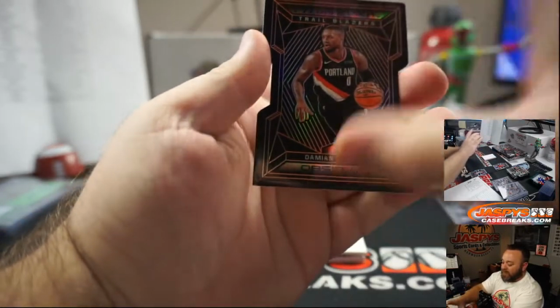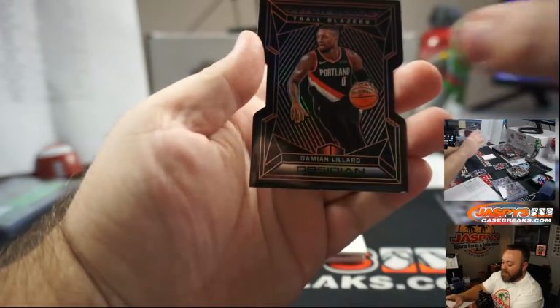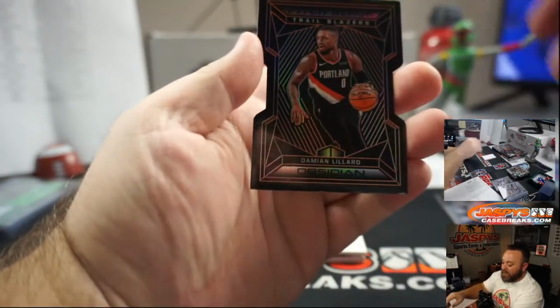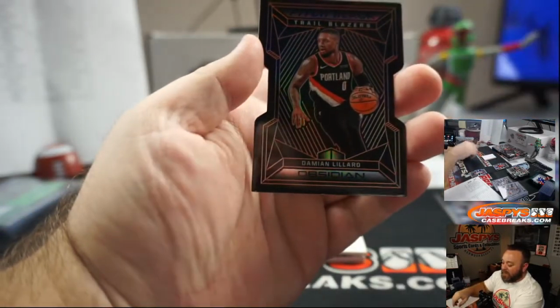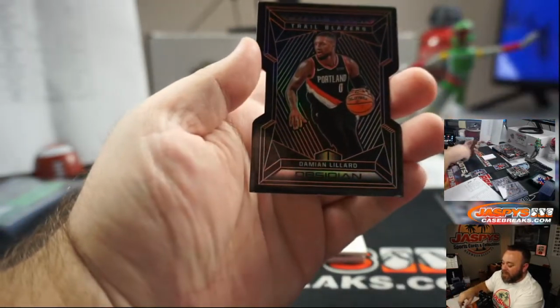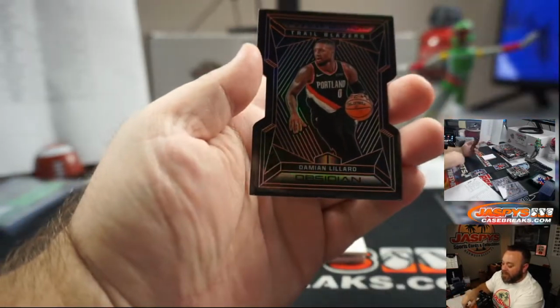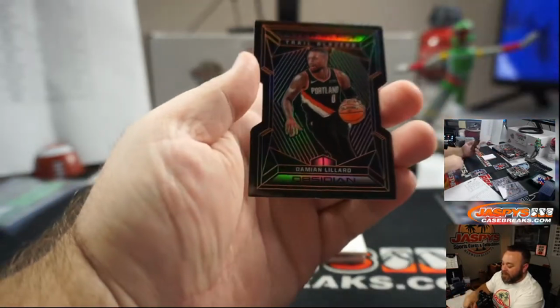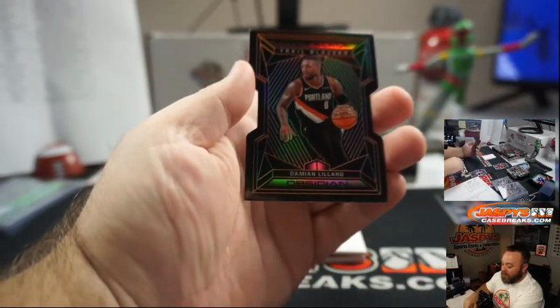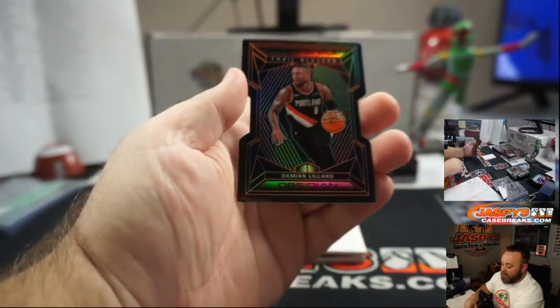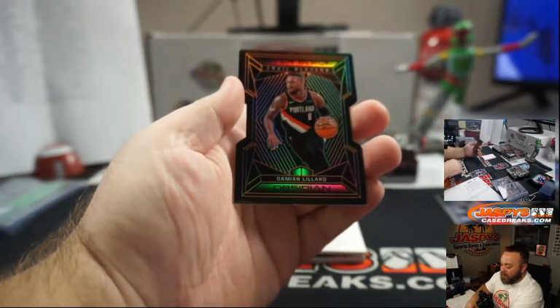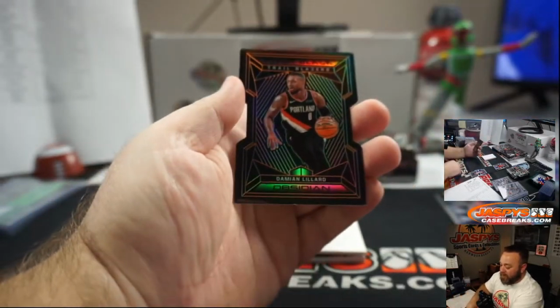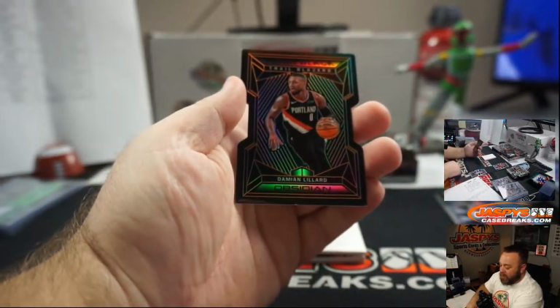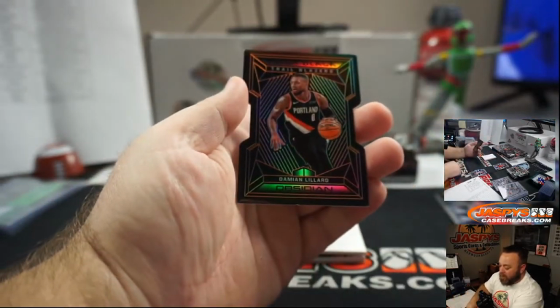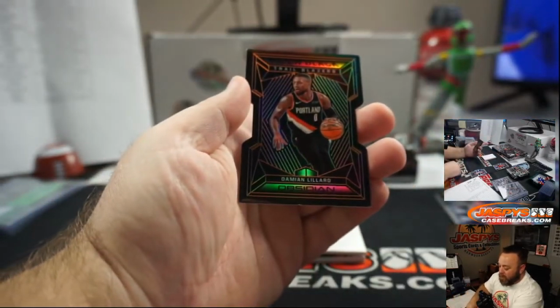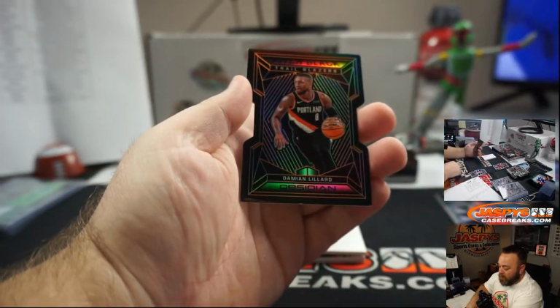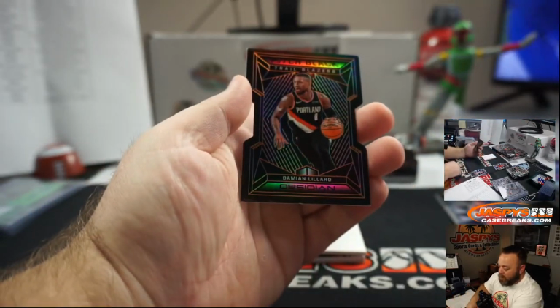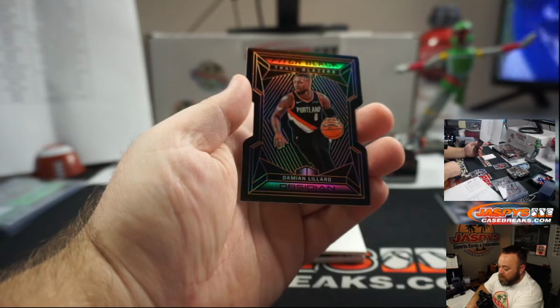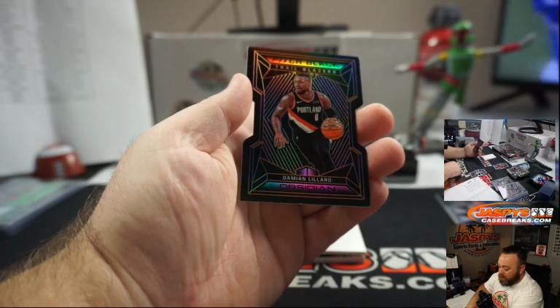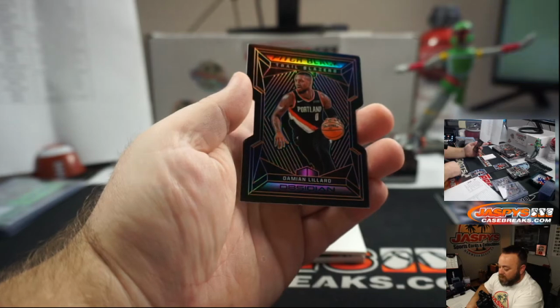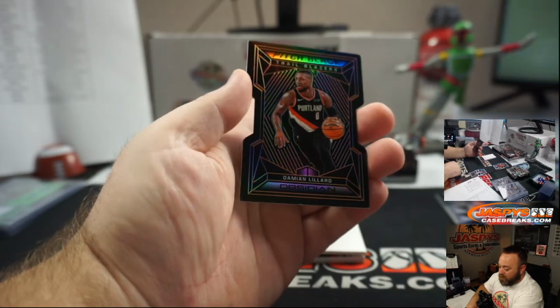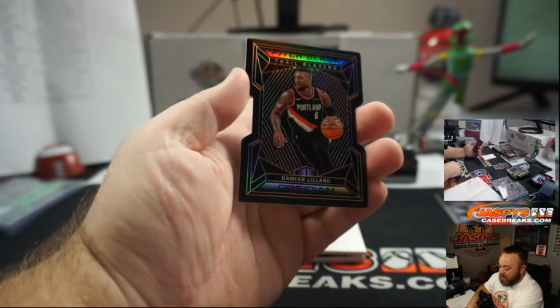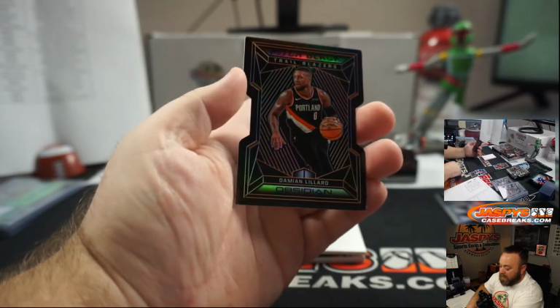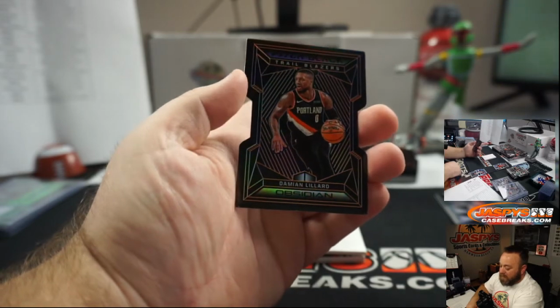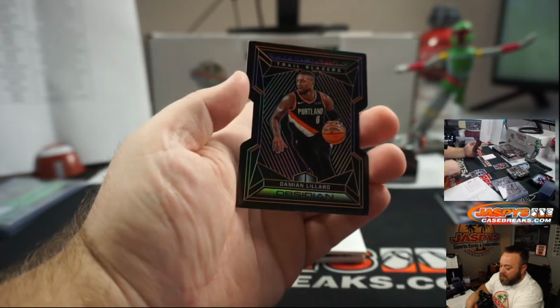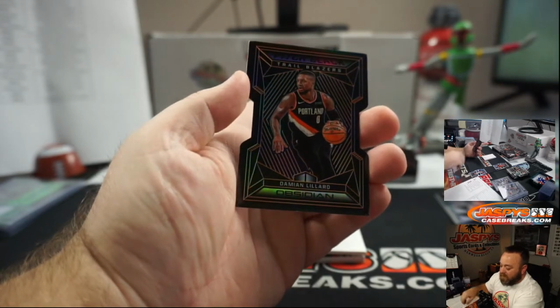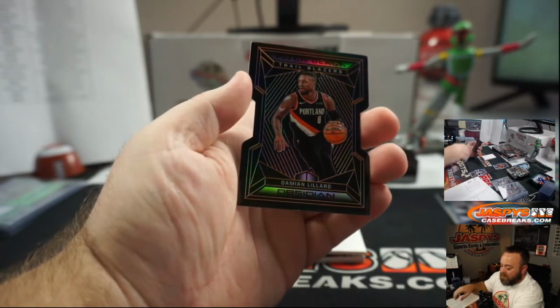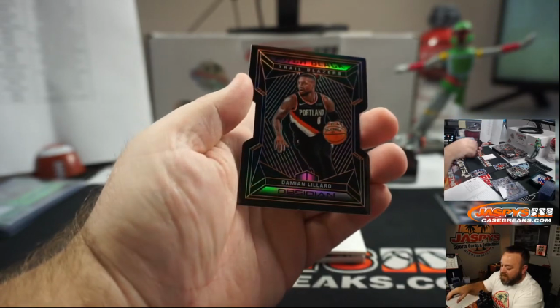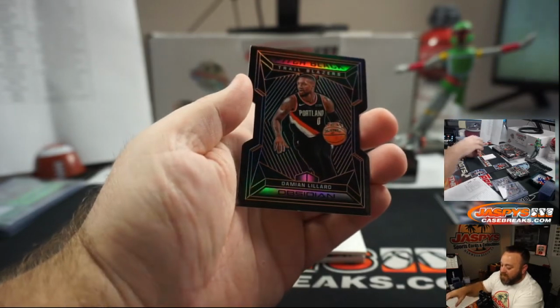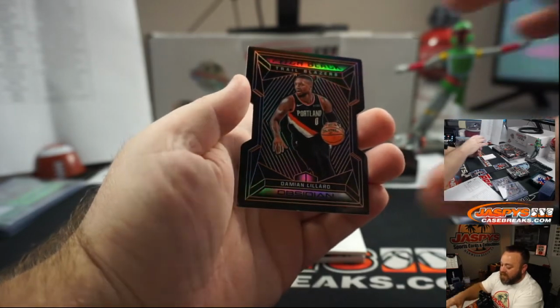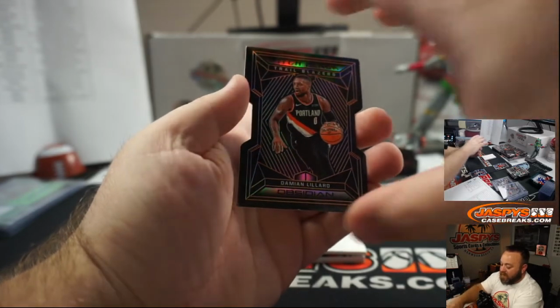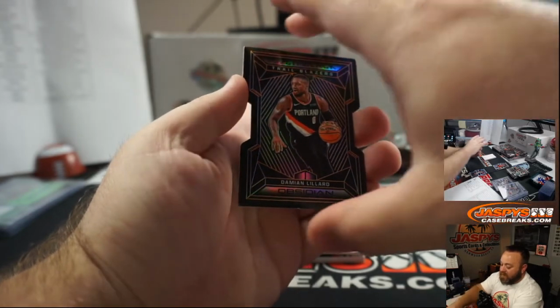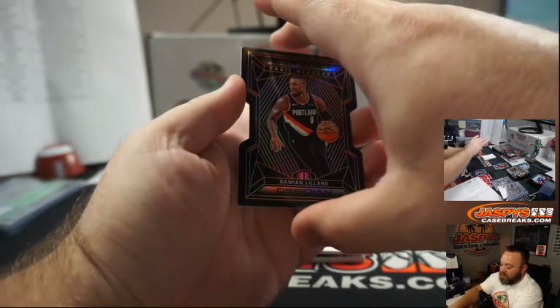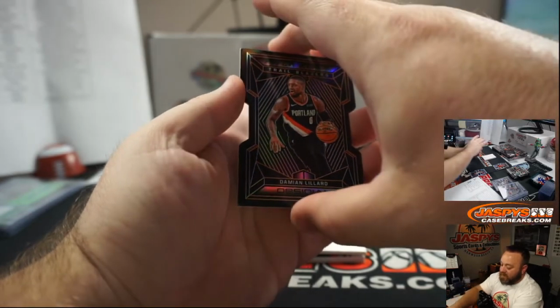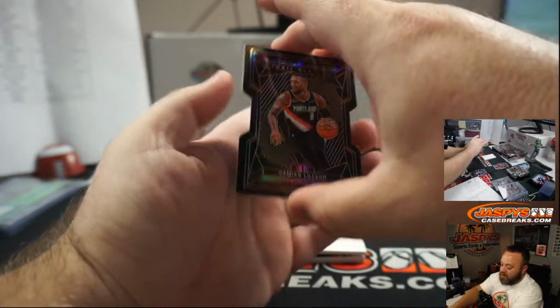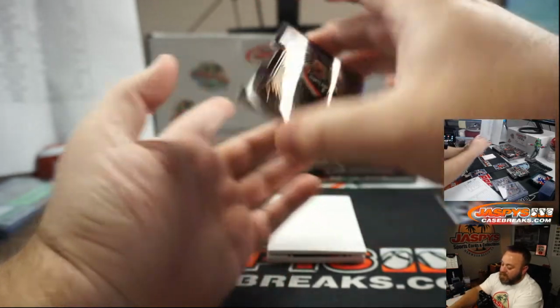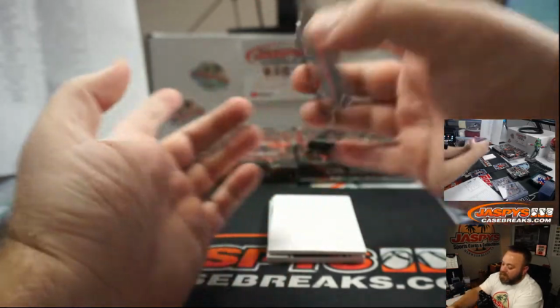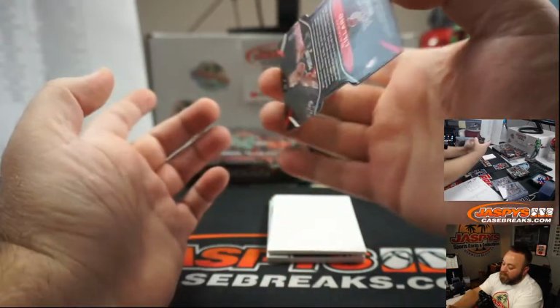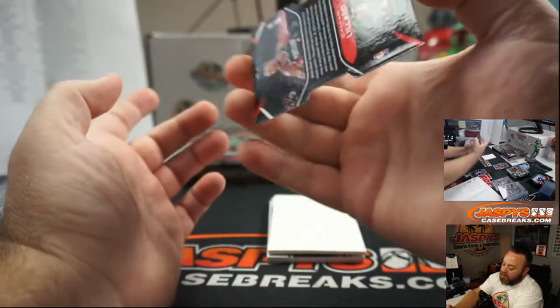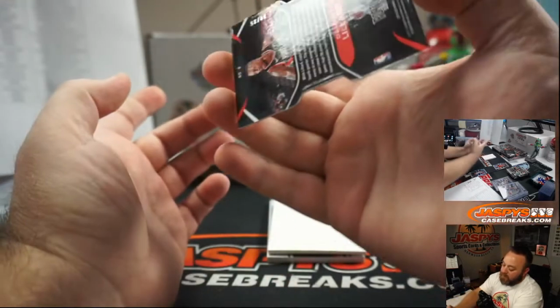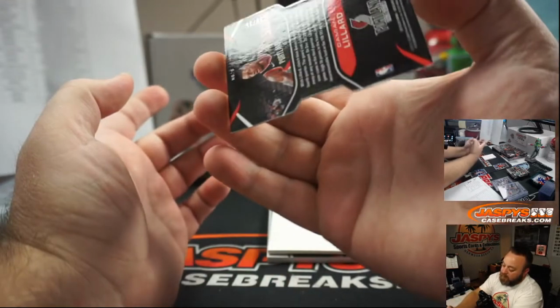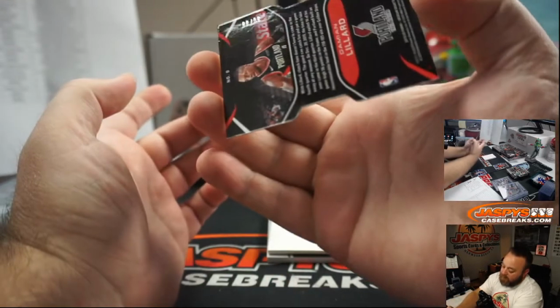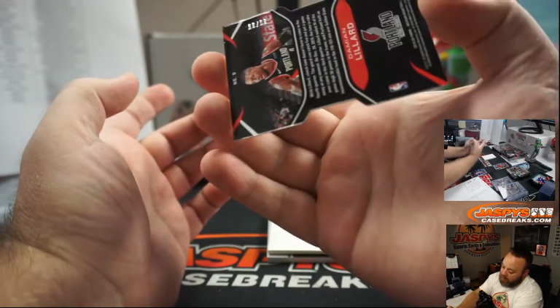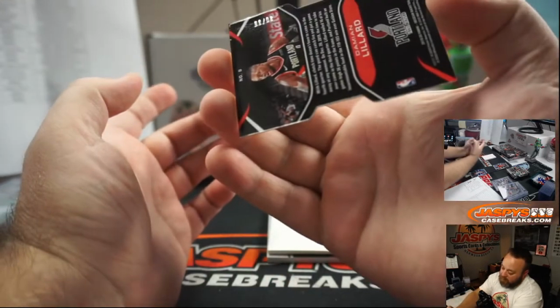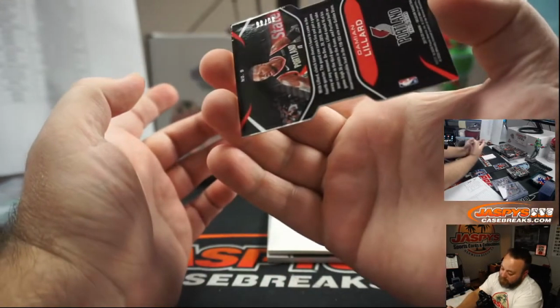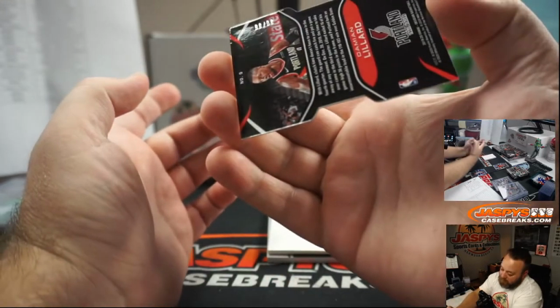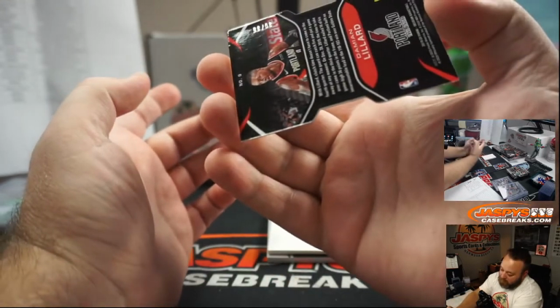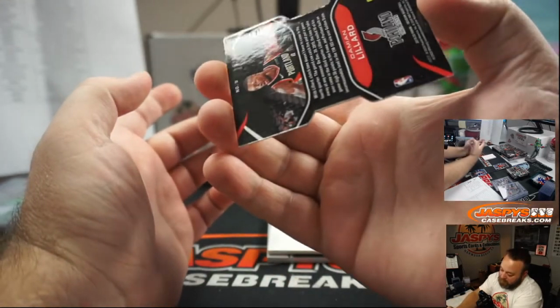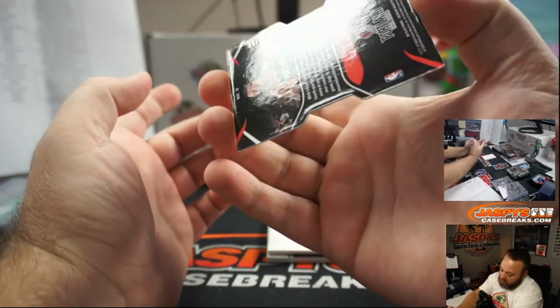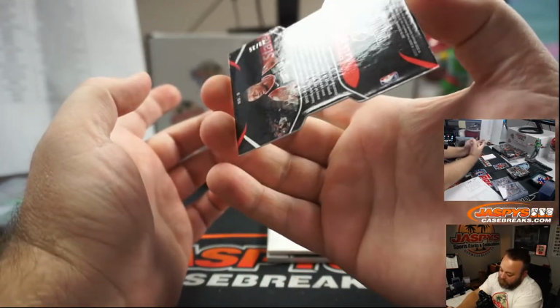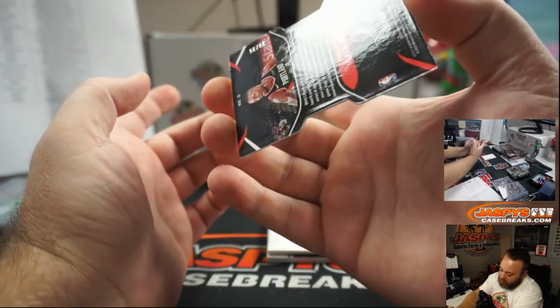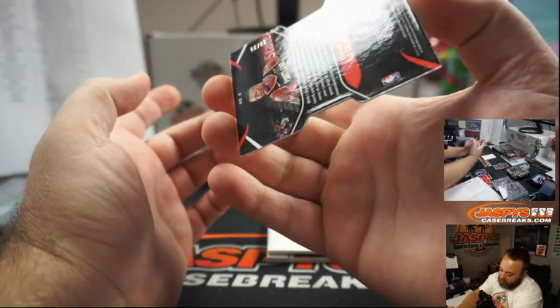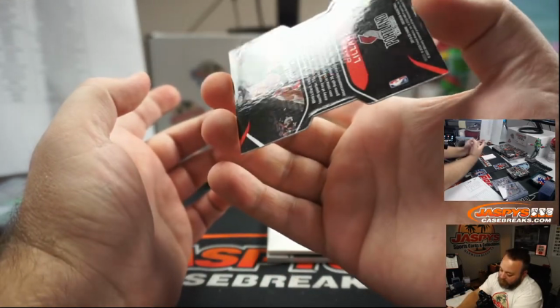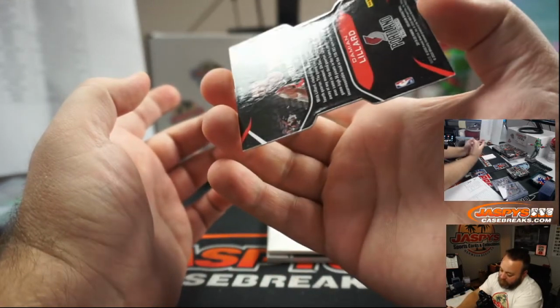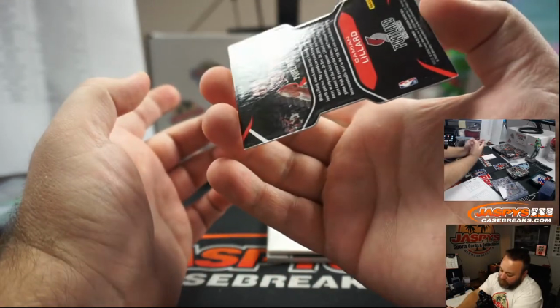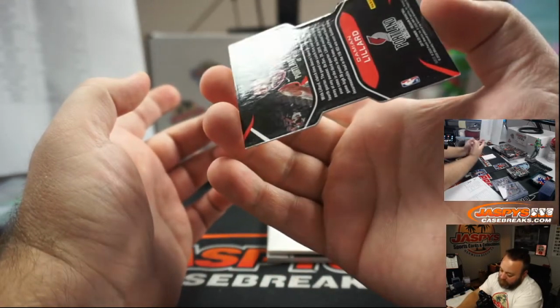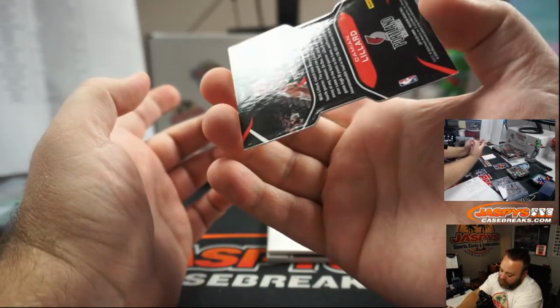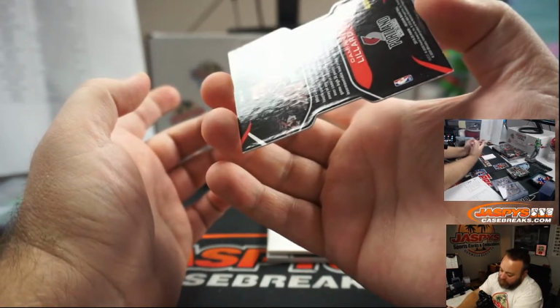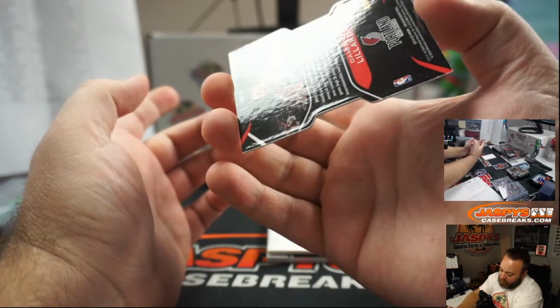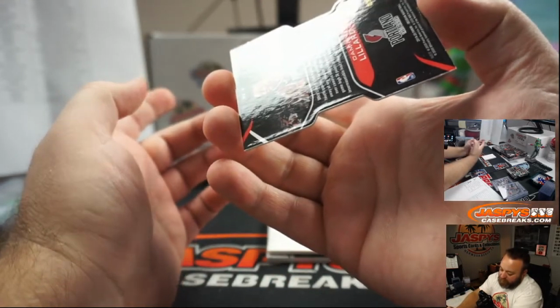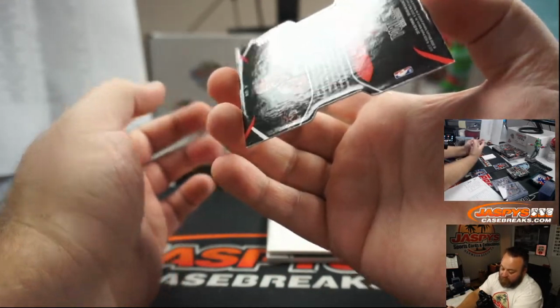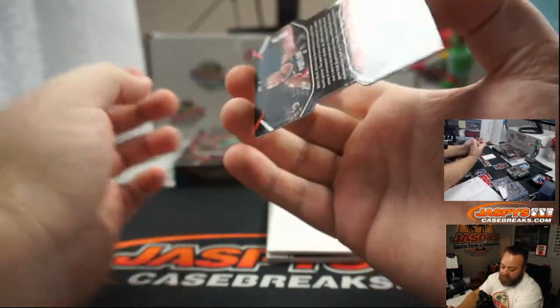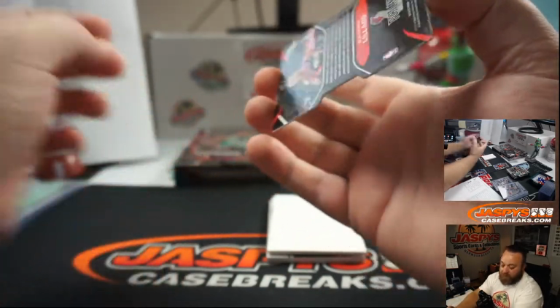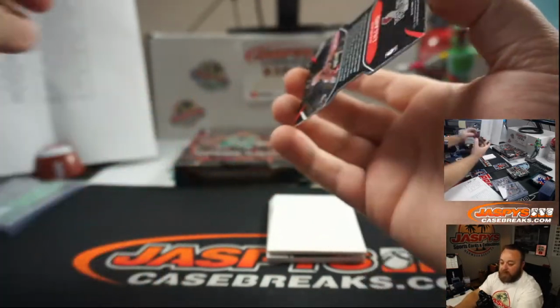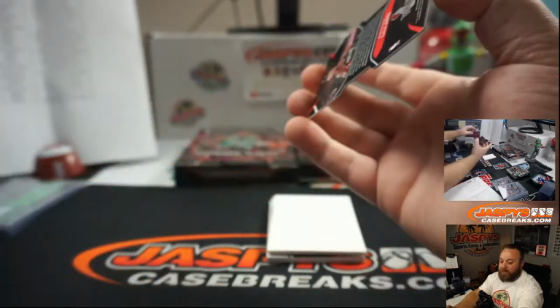Damian Lillard, Pitch Black die cut, numbered 30 of 35.